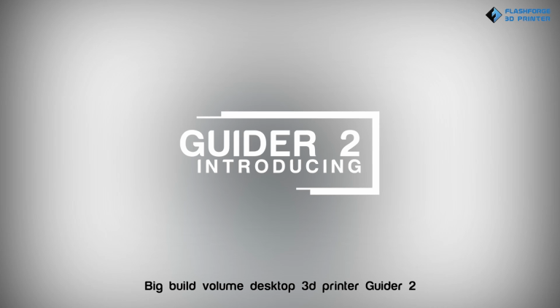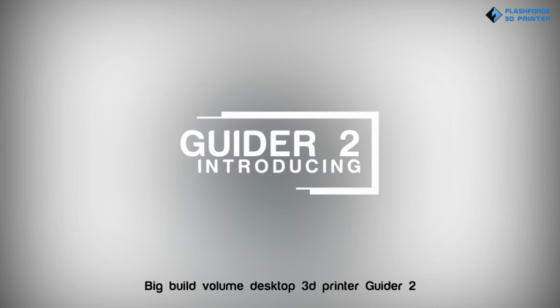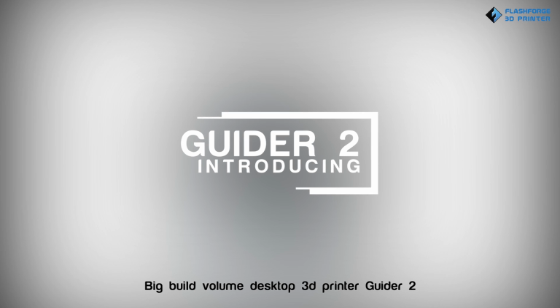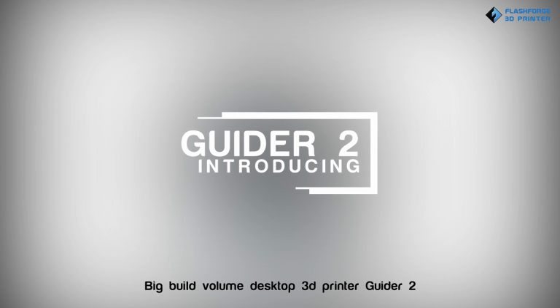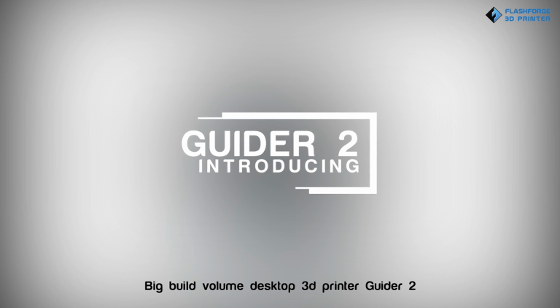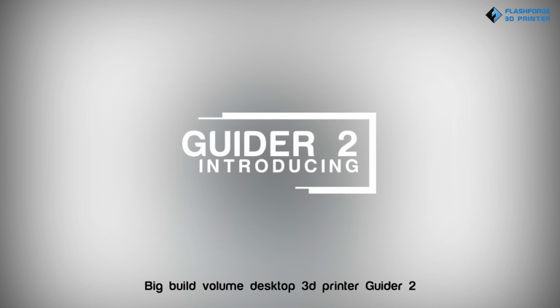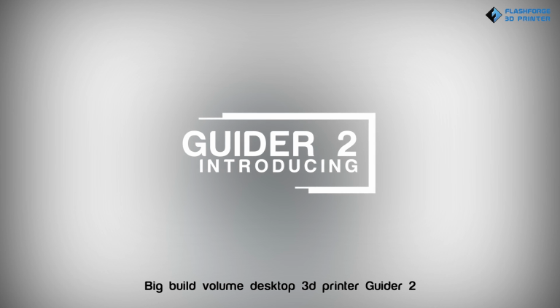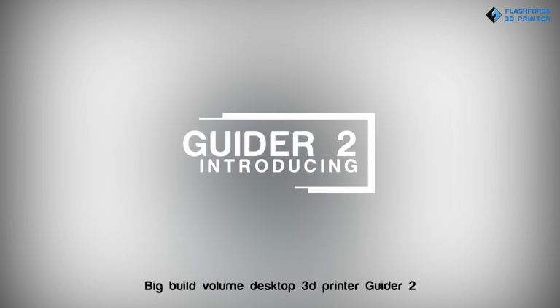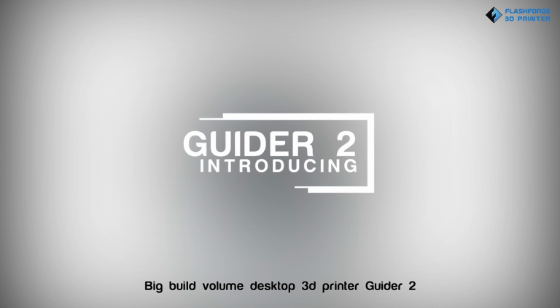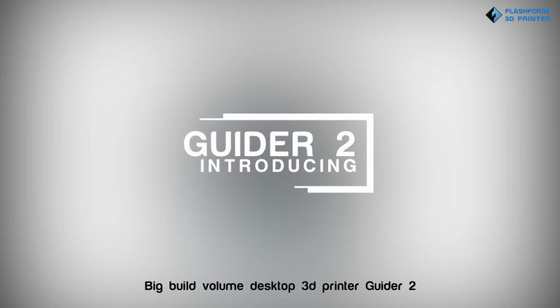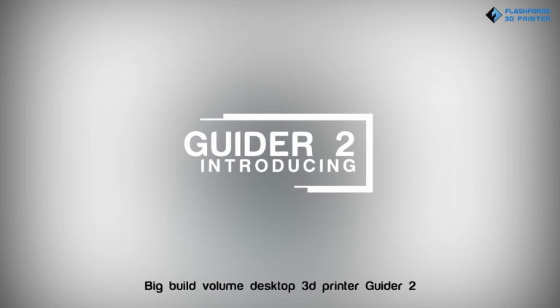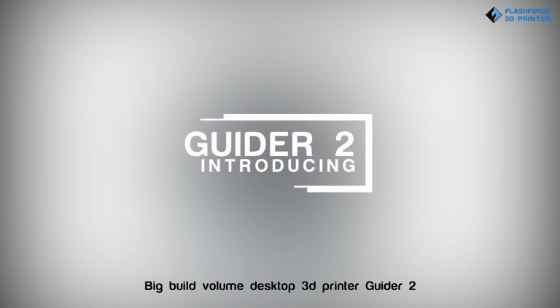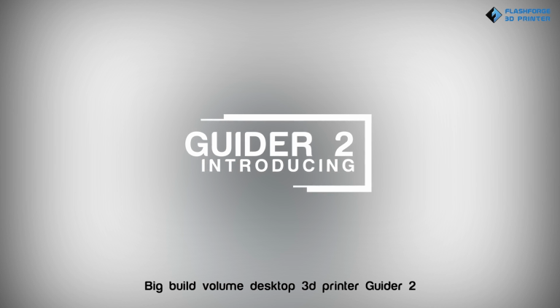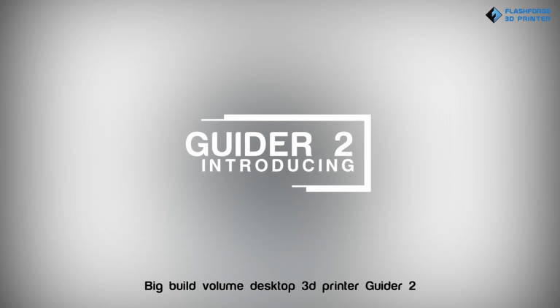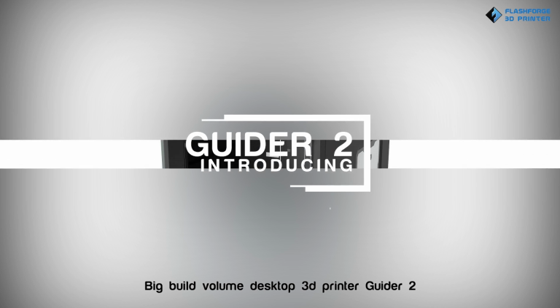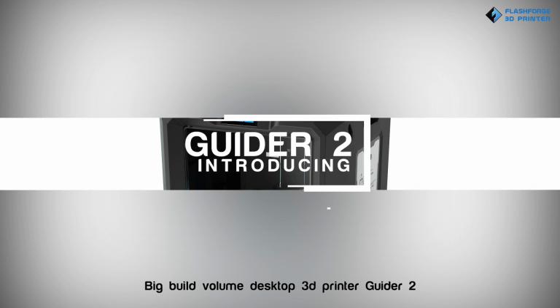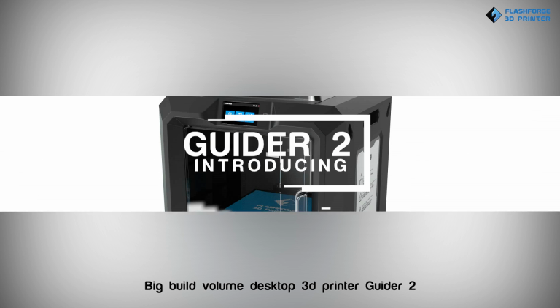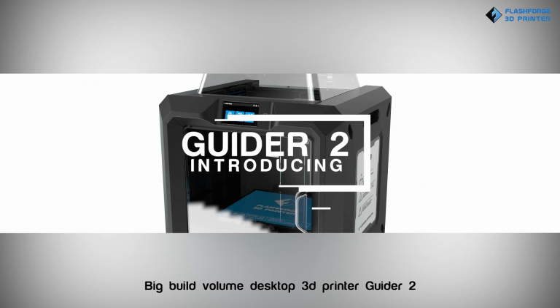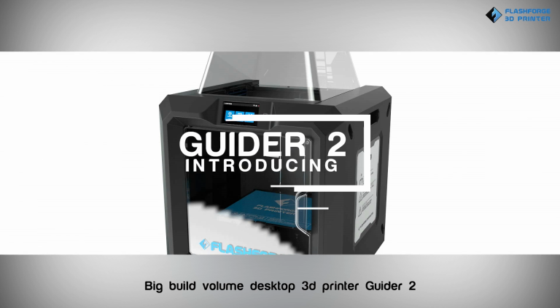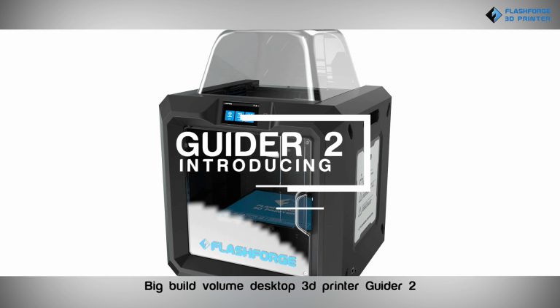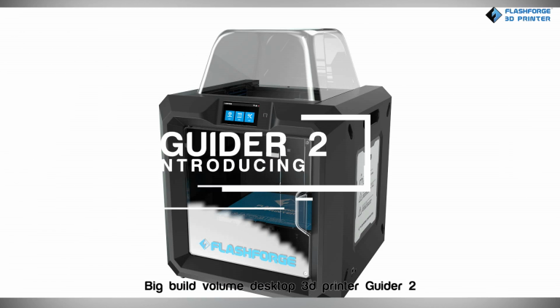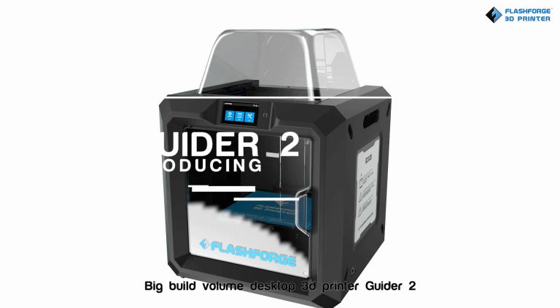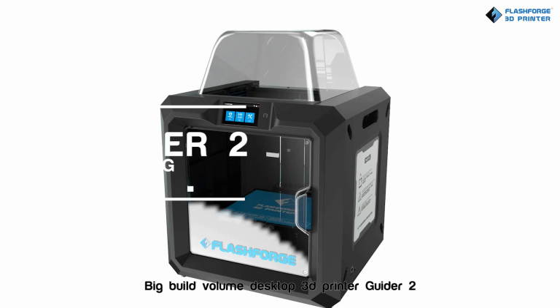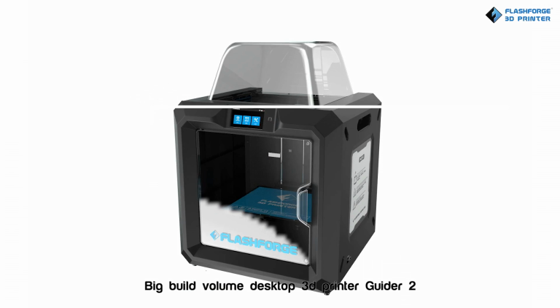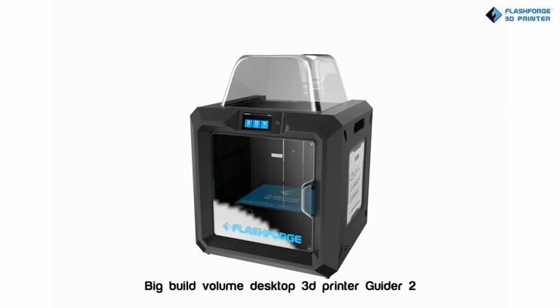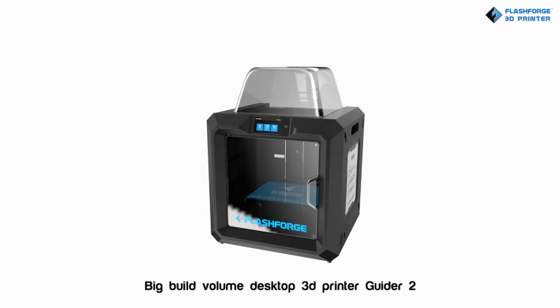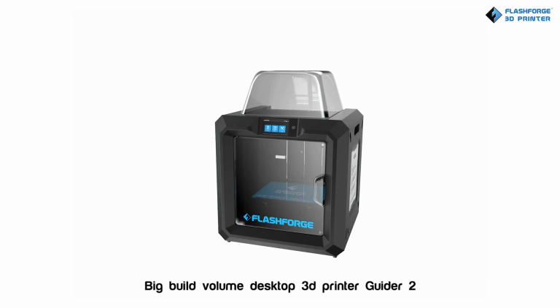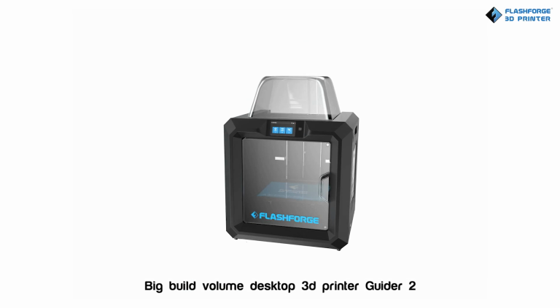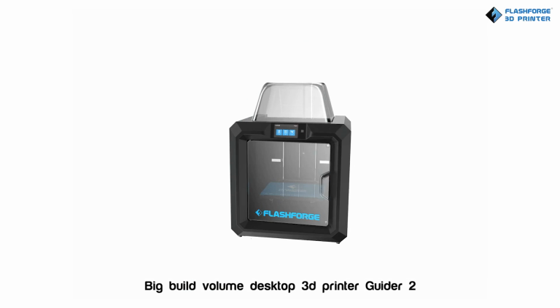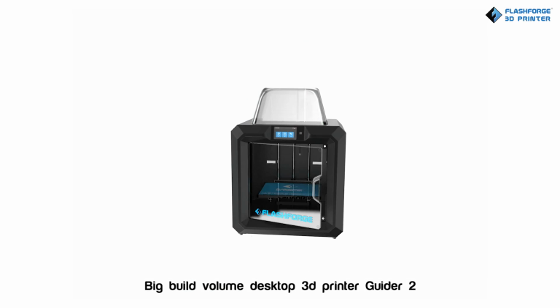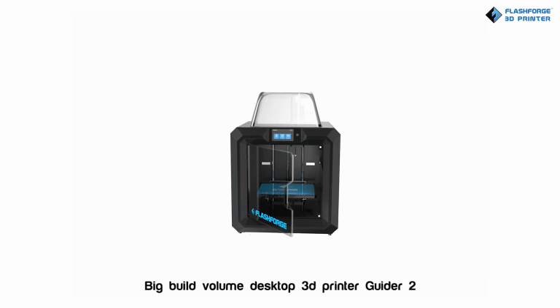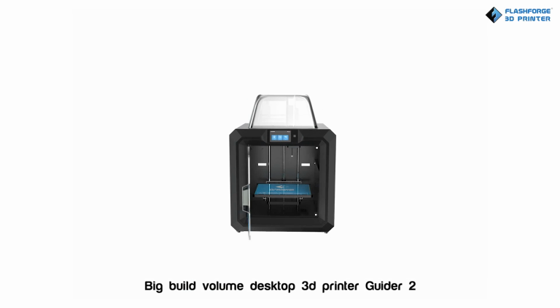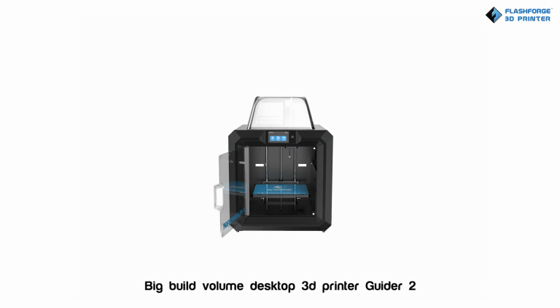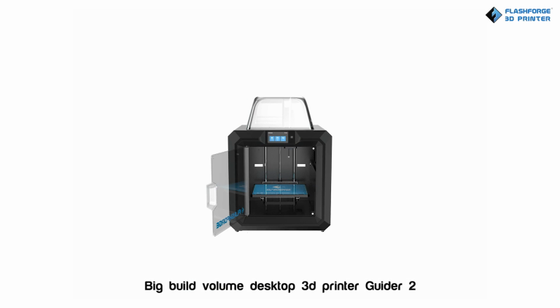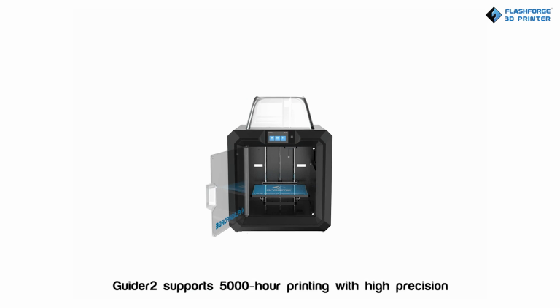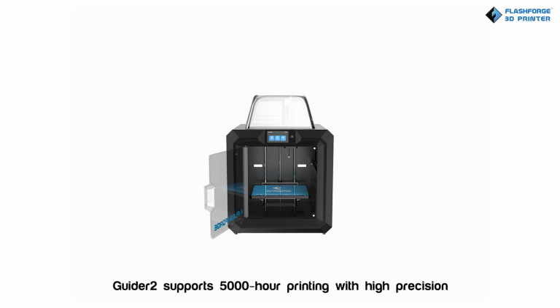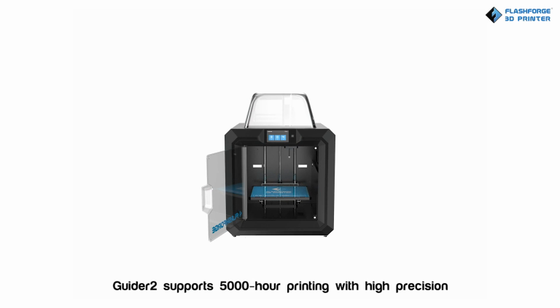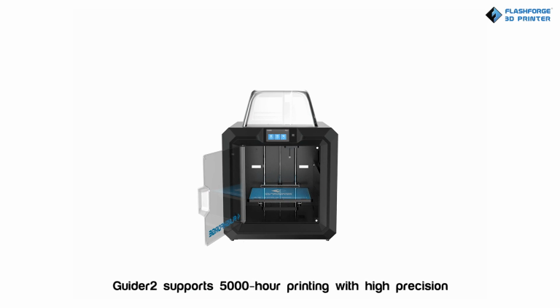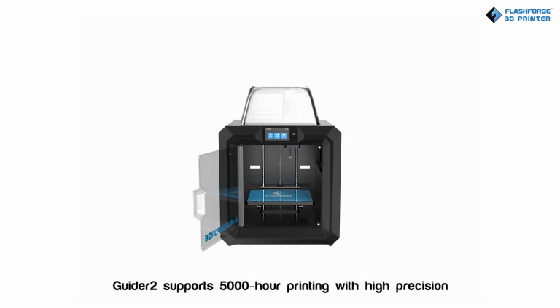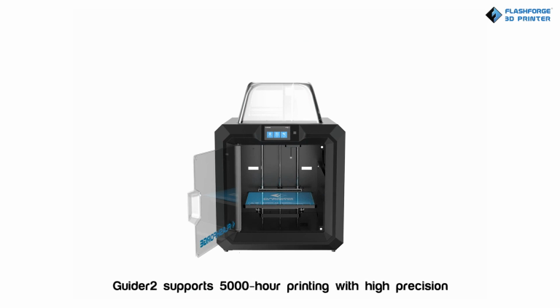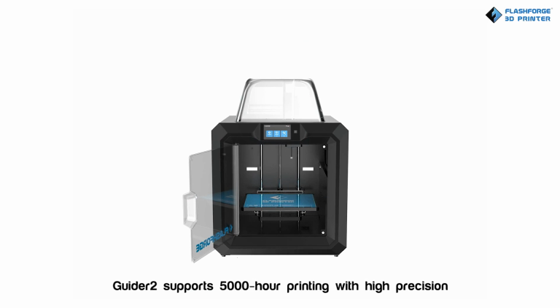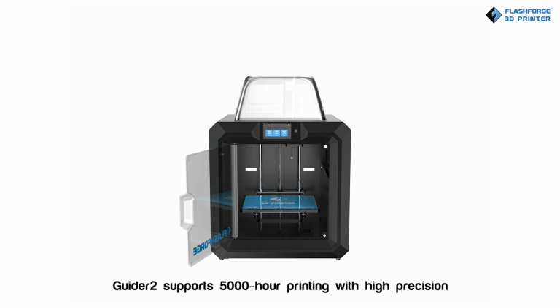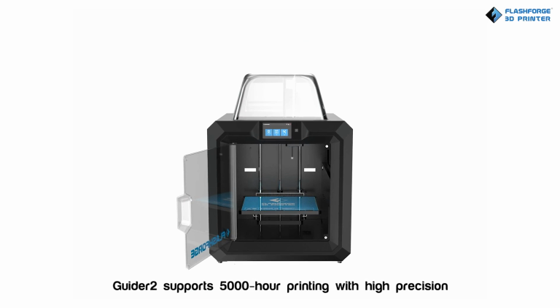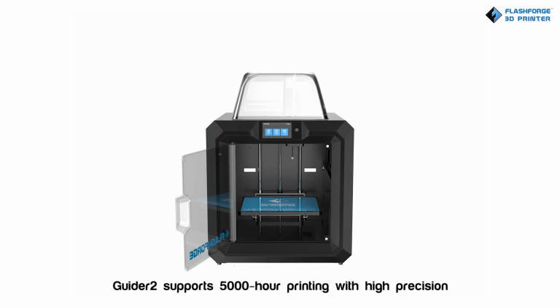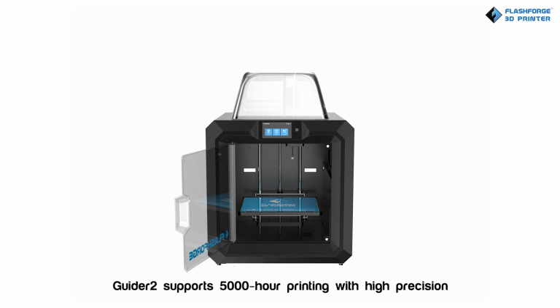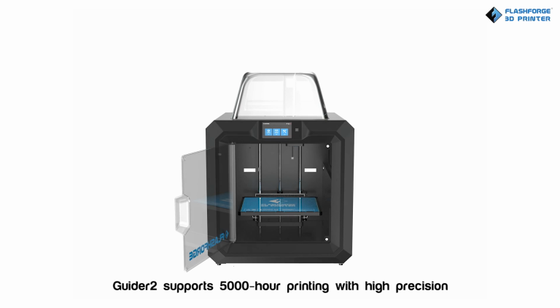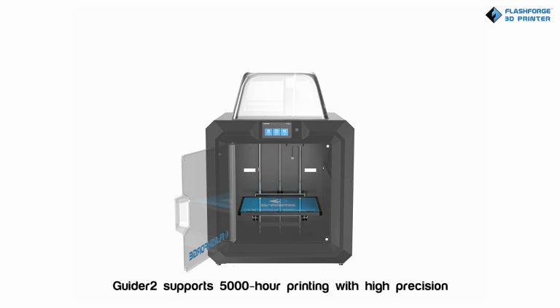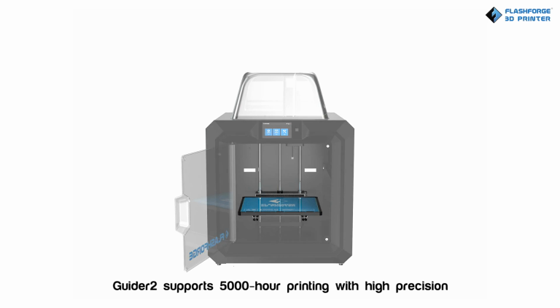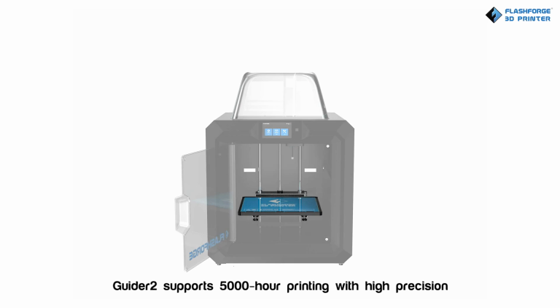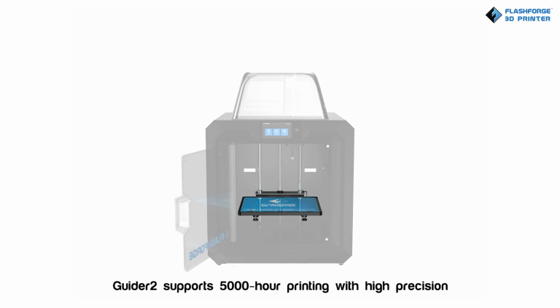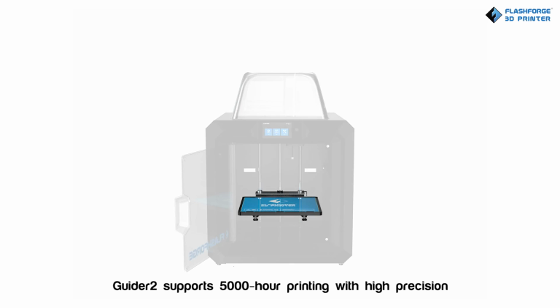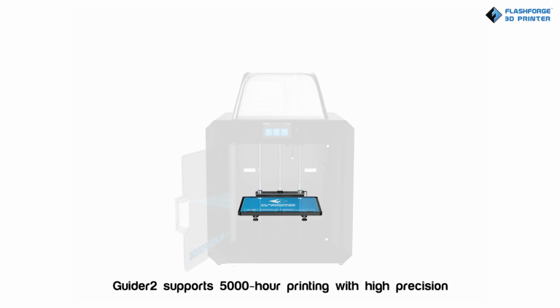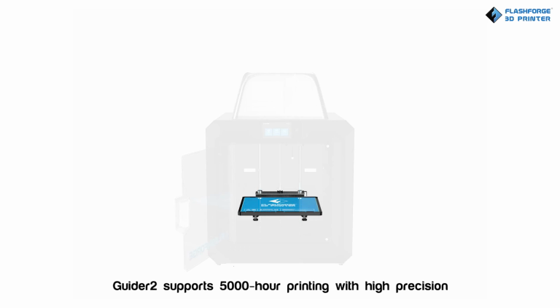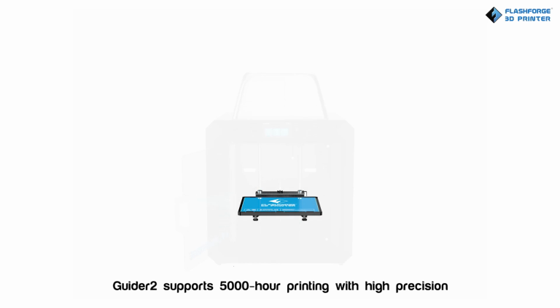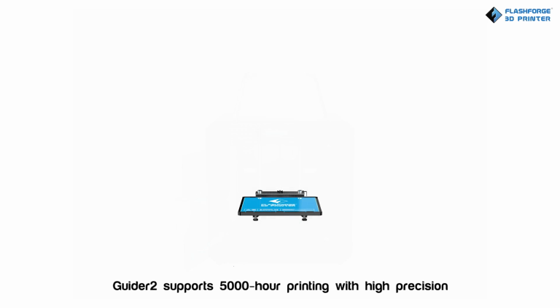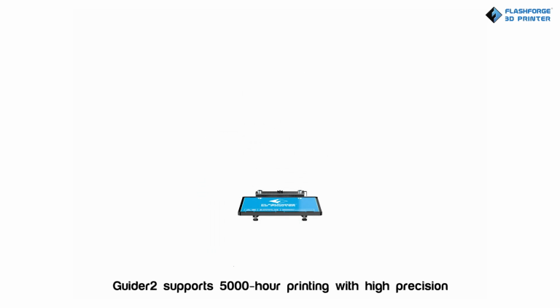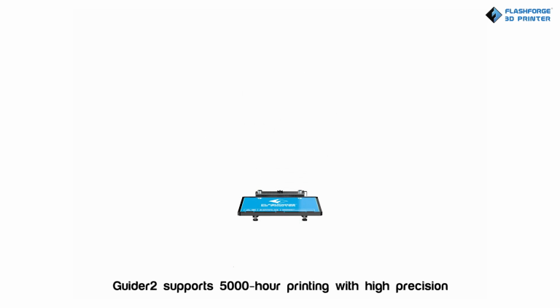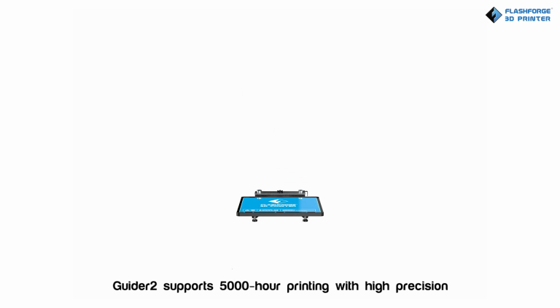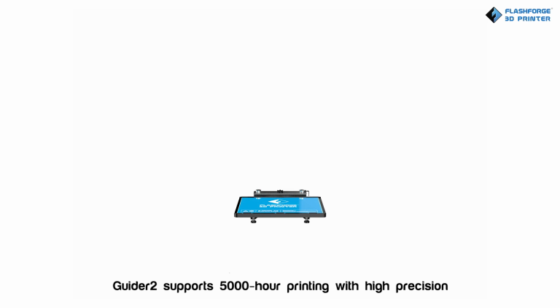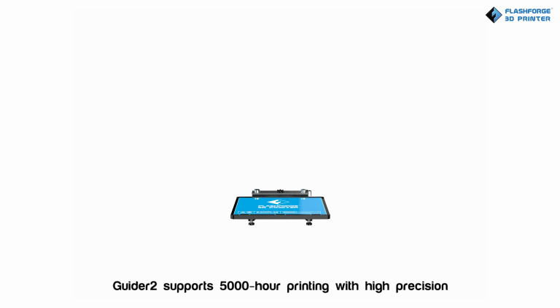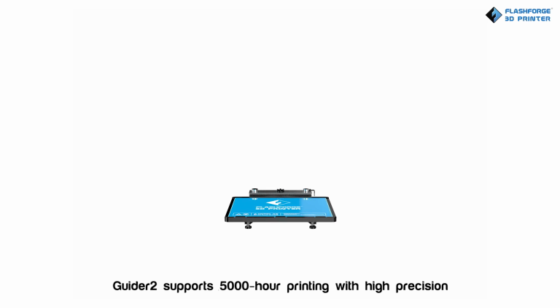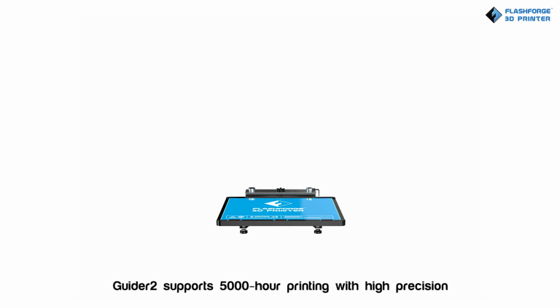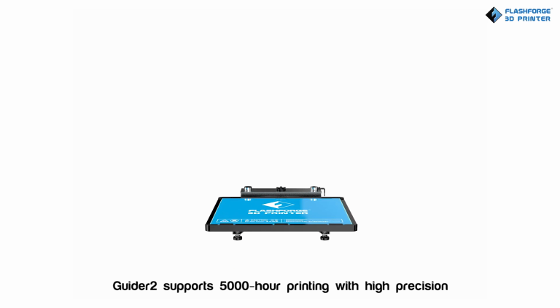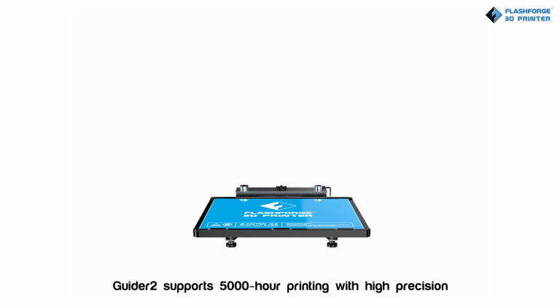Big Build Volume Desktop 3D Printer: Guider 2. Guider 2 supports 5,000 hour printing with high precision.